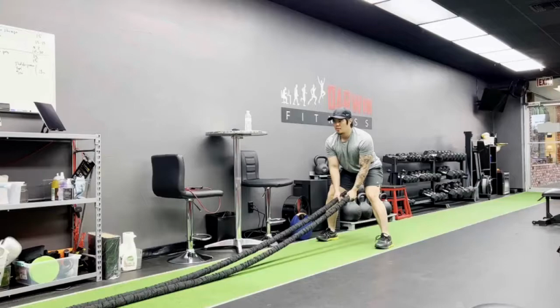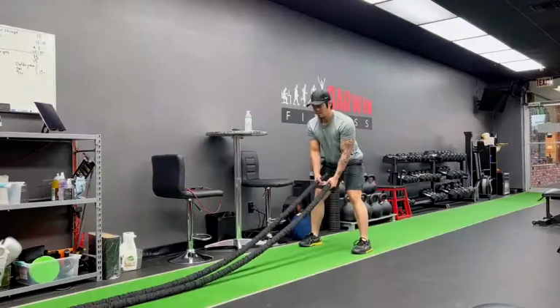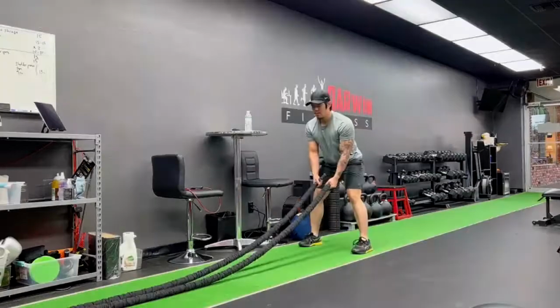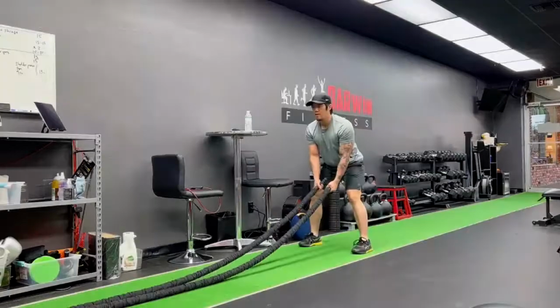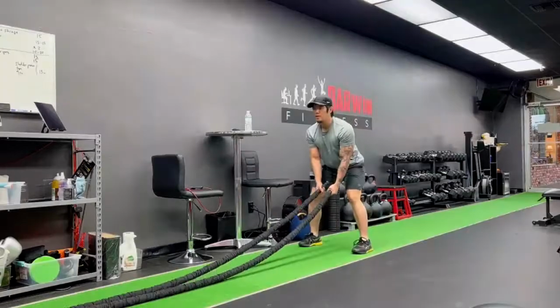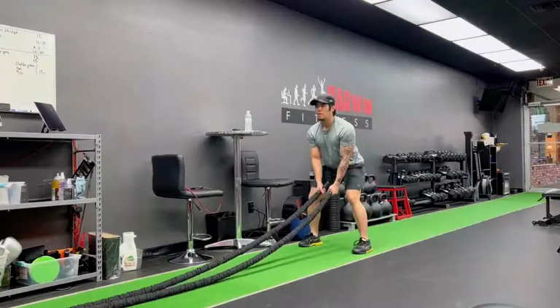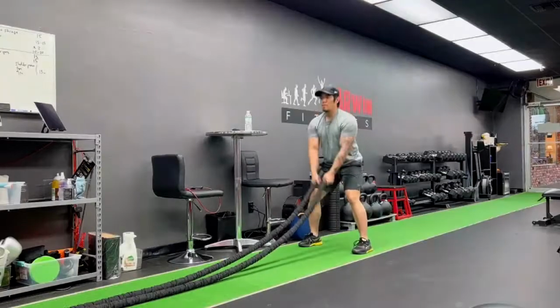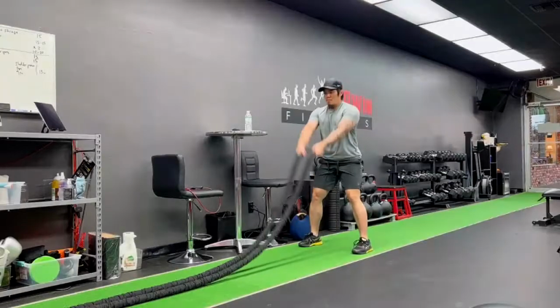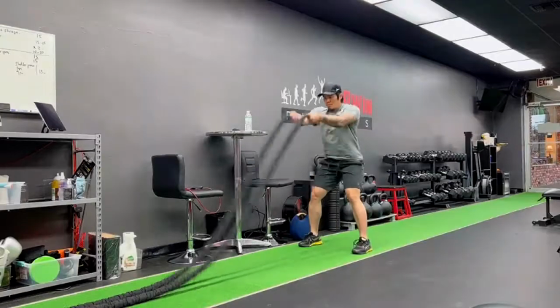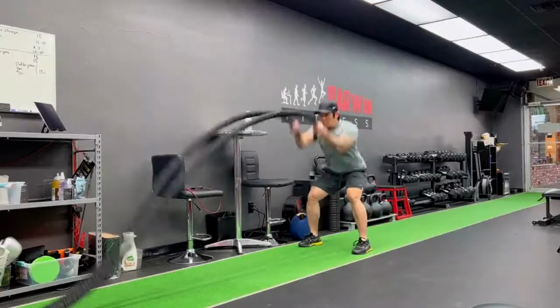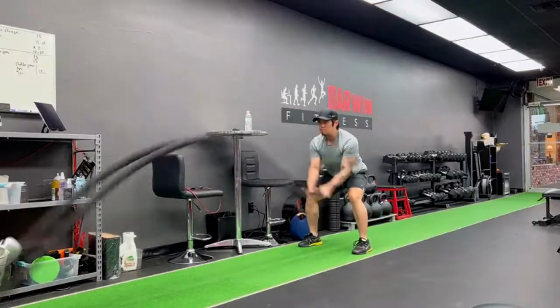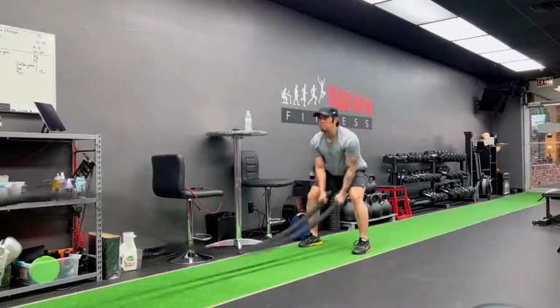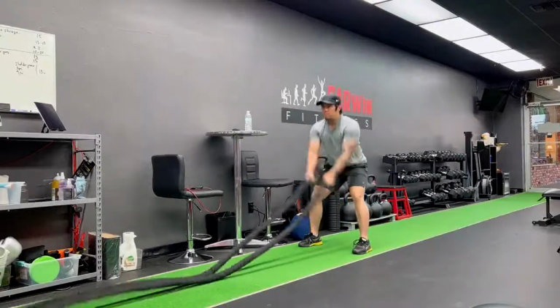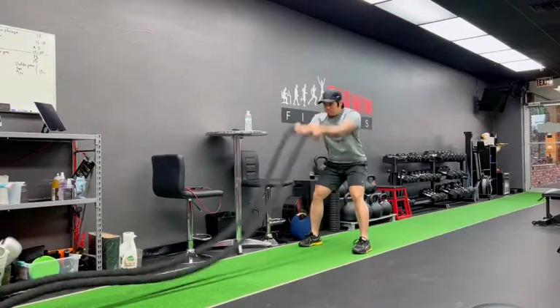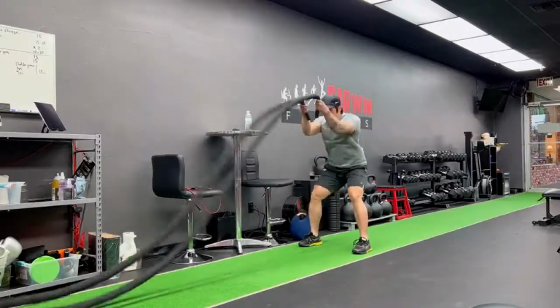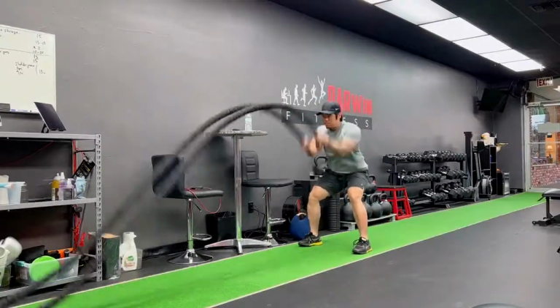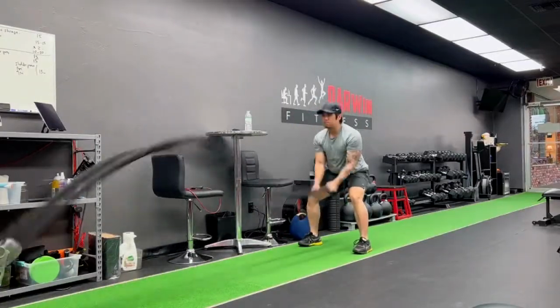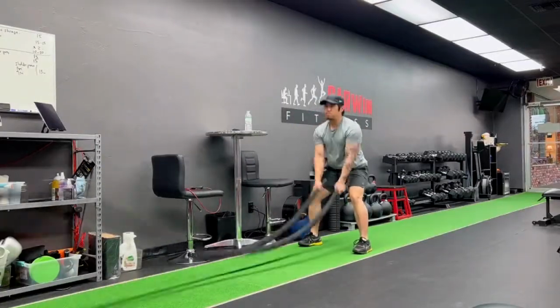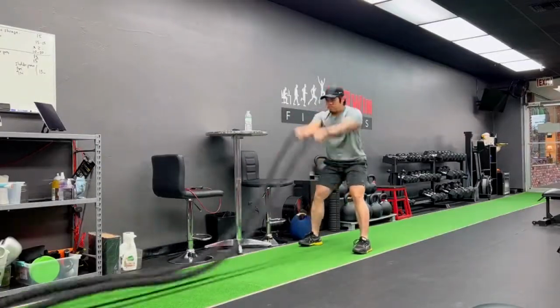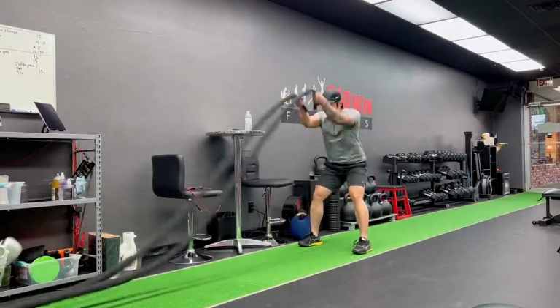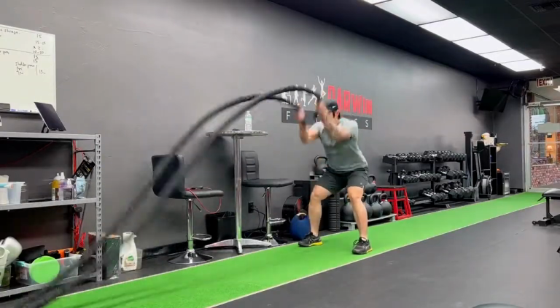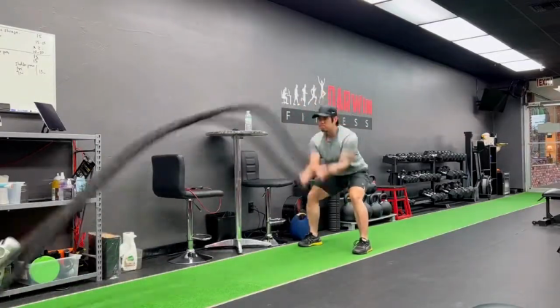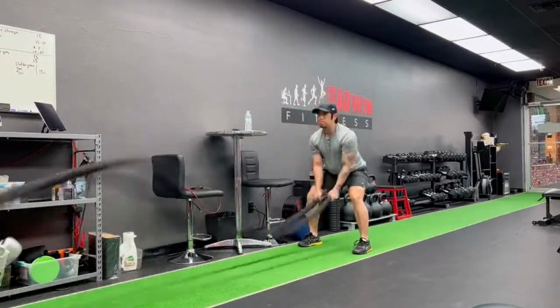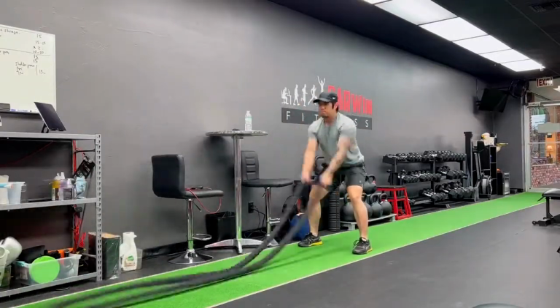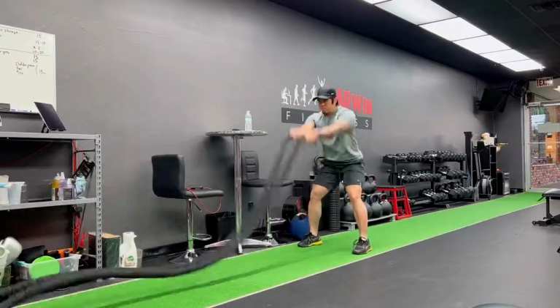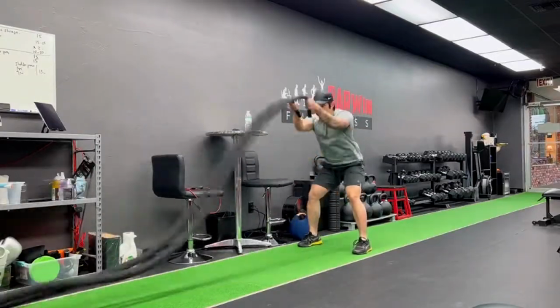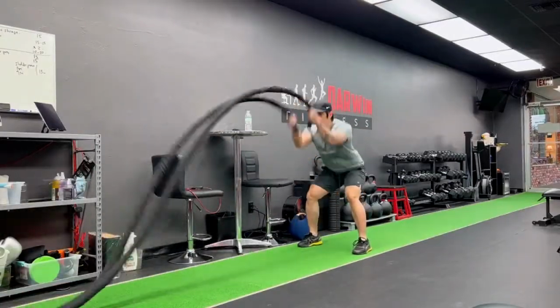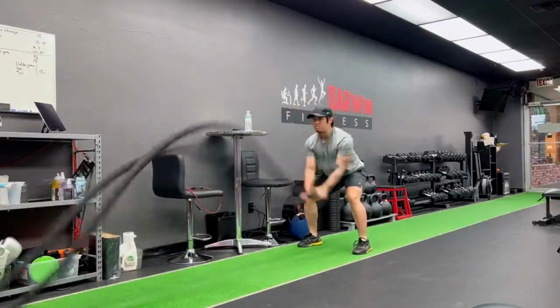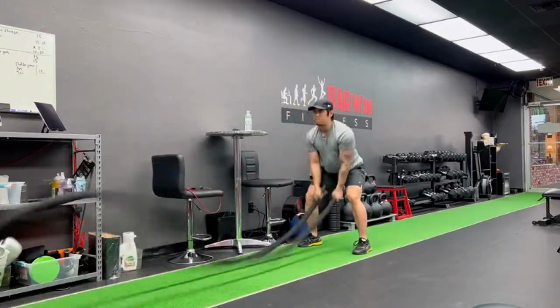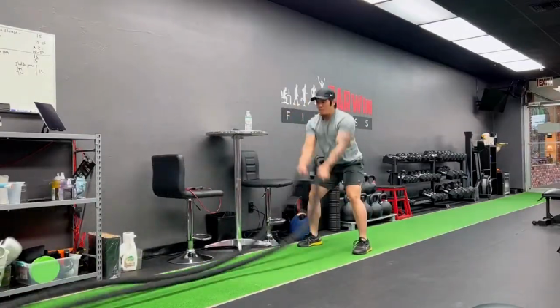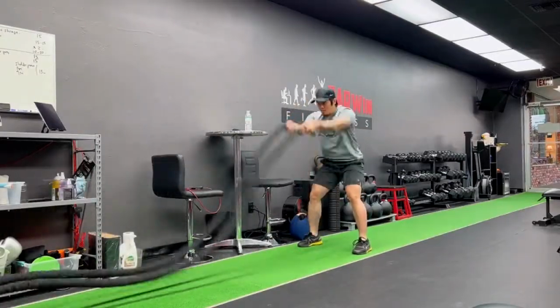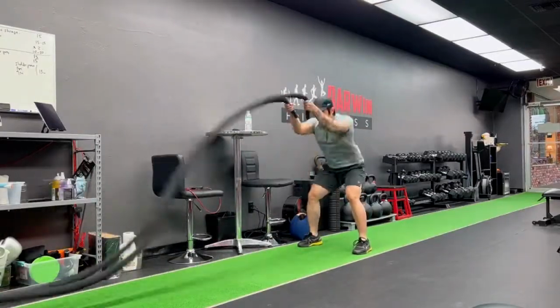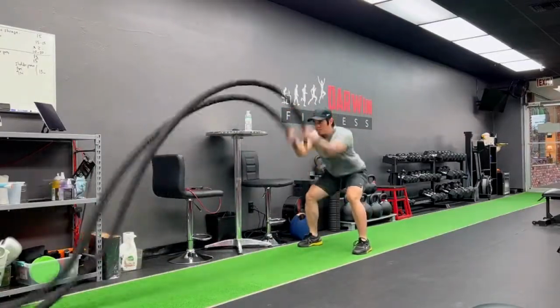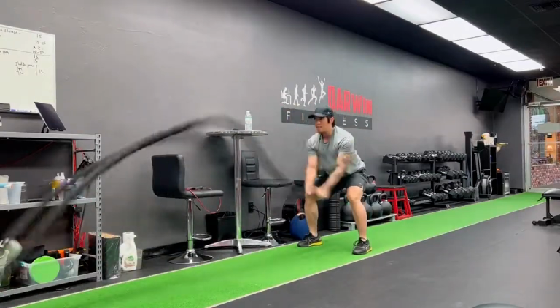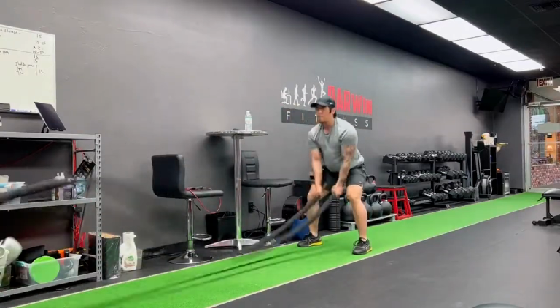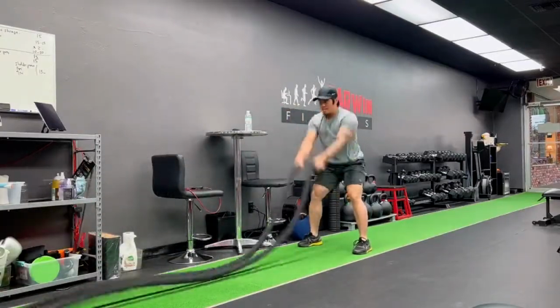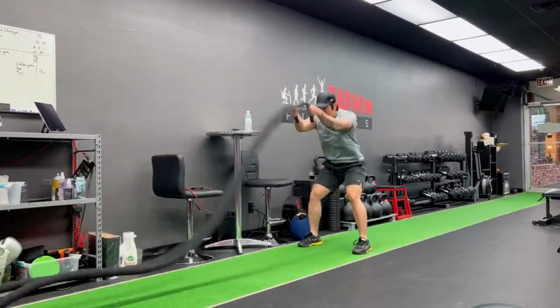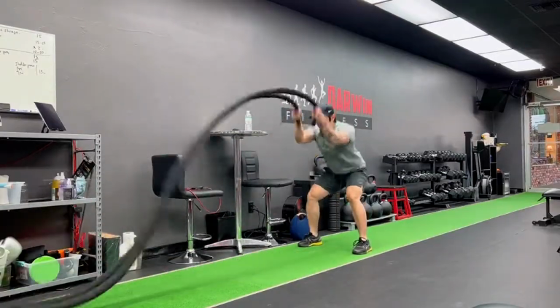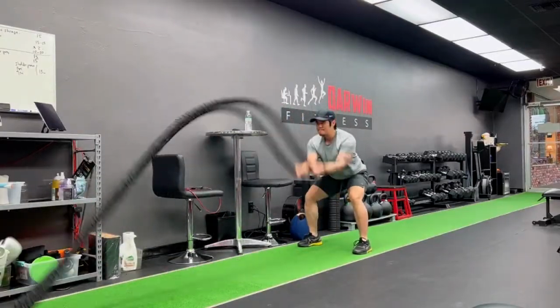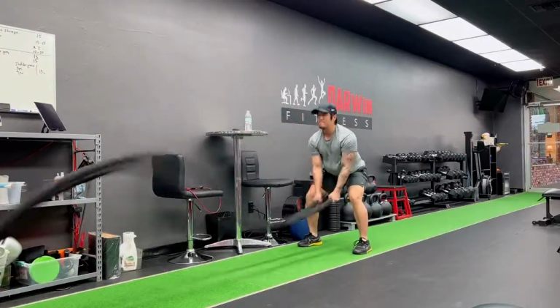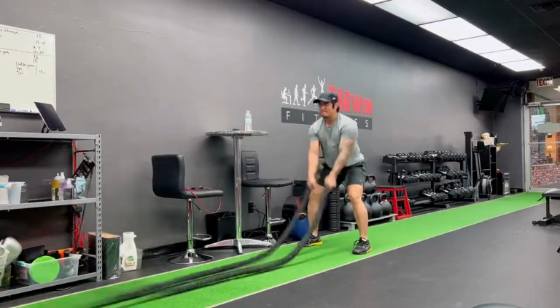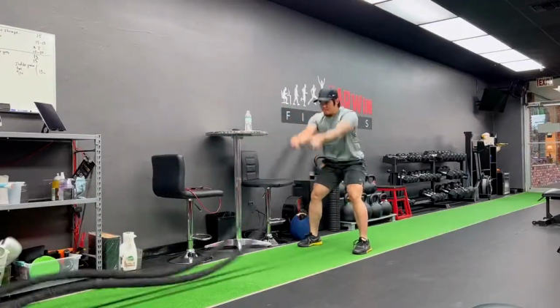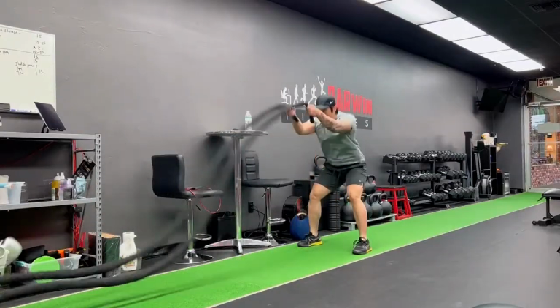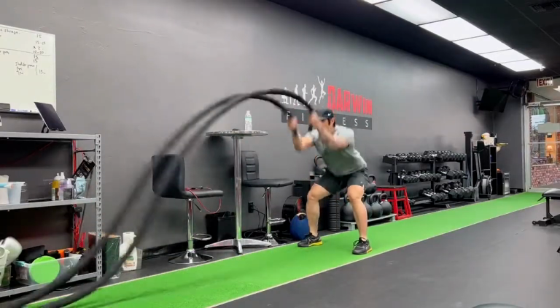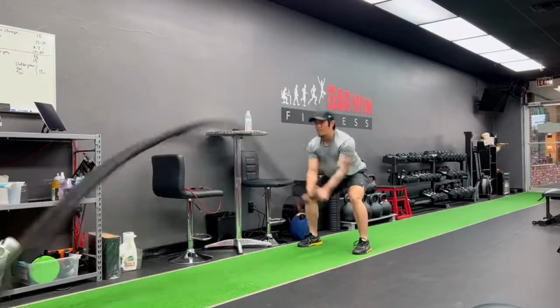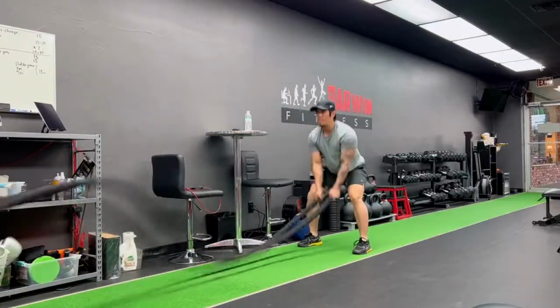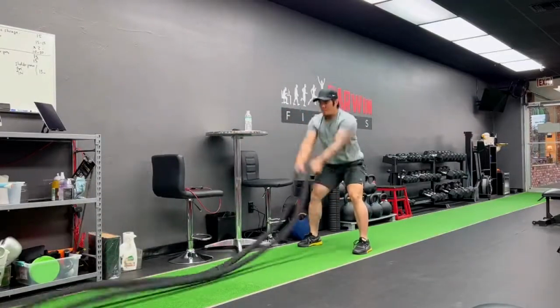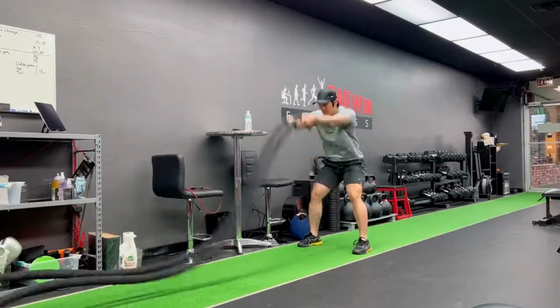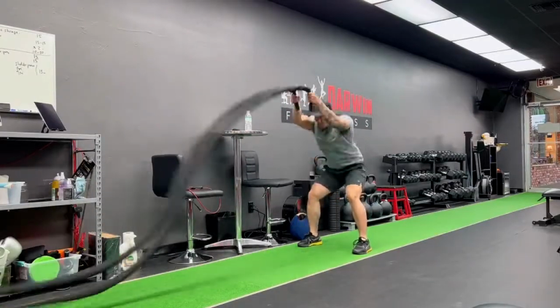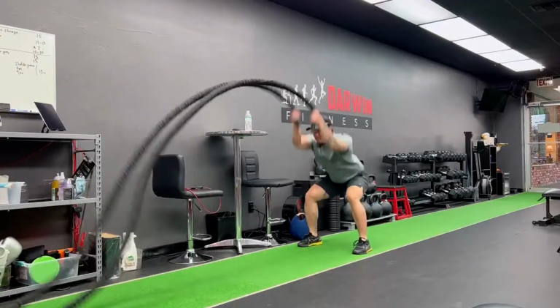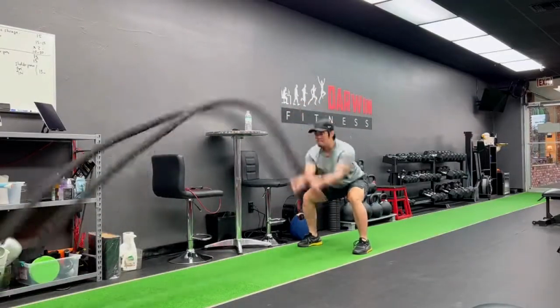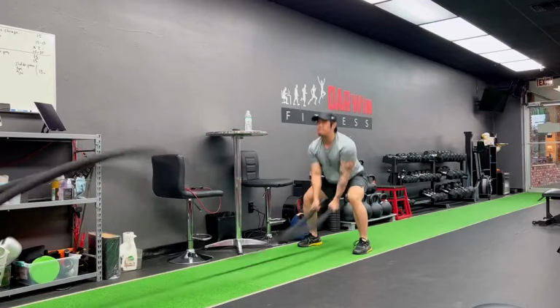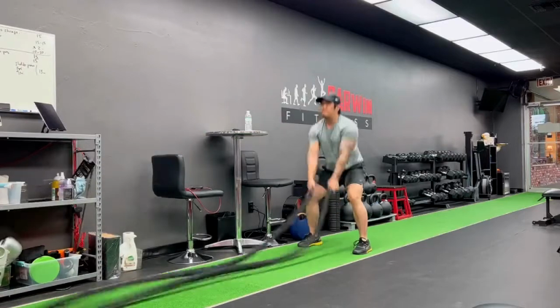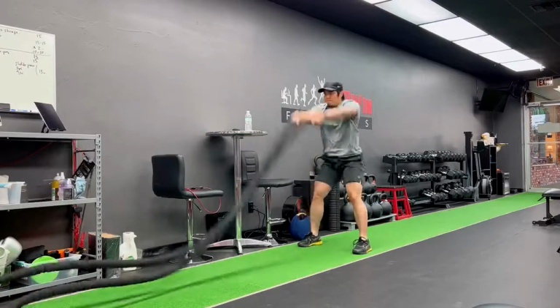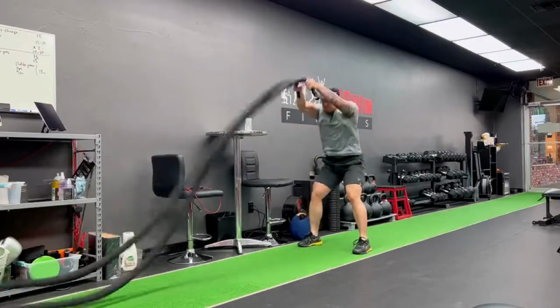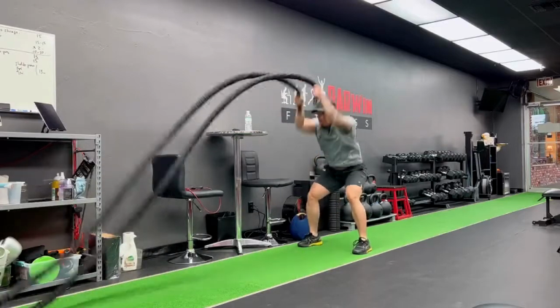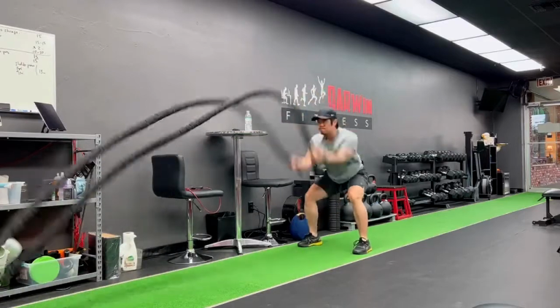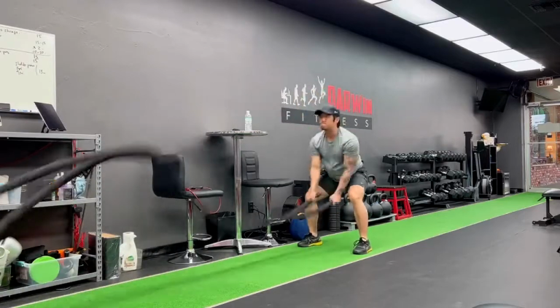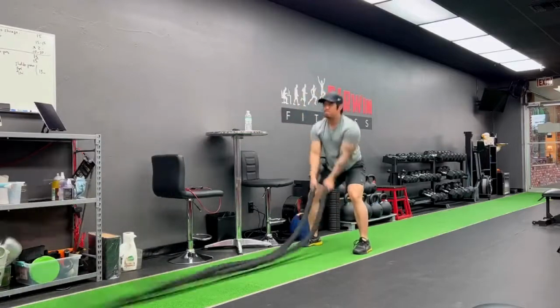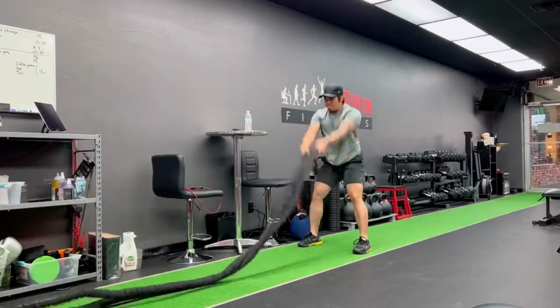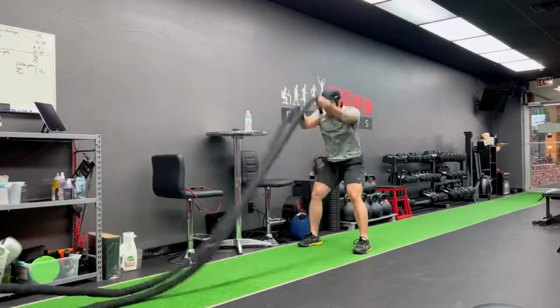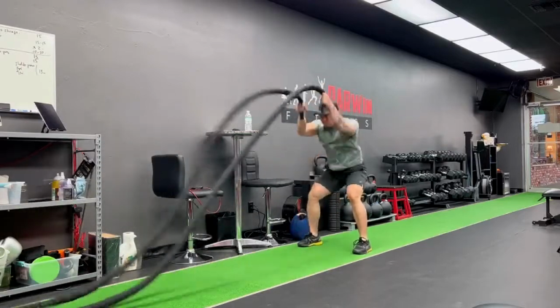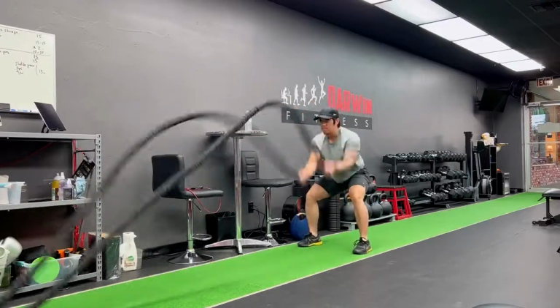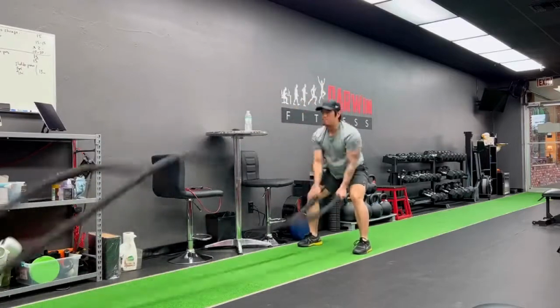Hey everyone, Dustin here. Today I'm doing battle rope exercises. Battle ropes are a great full body HIIT exercise.